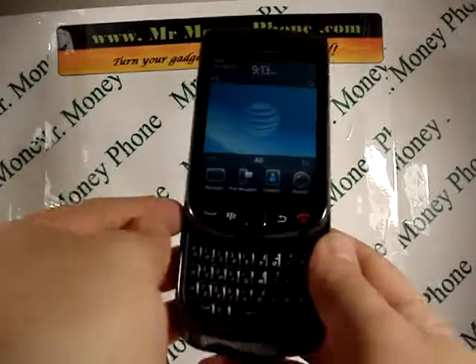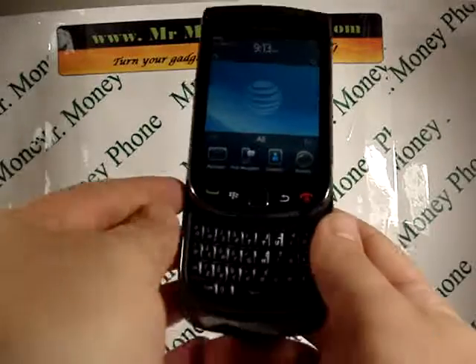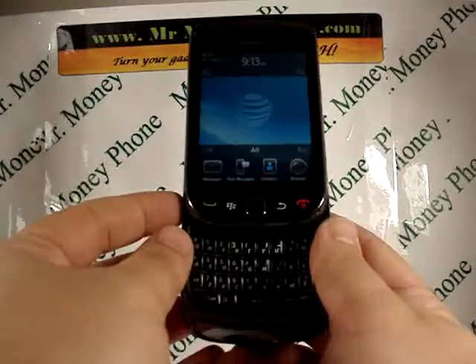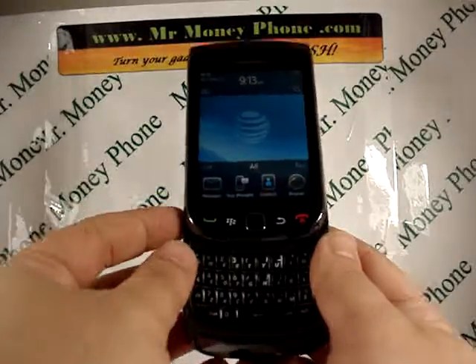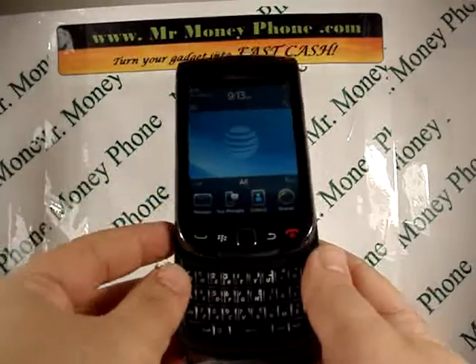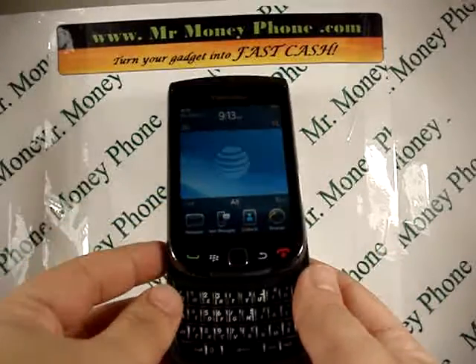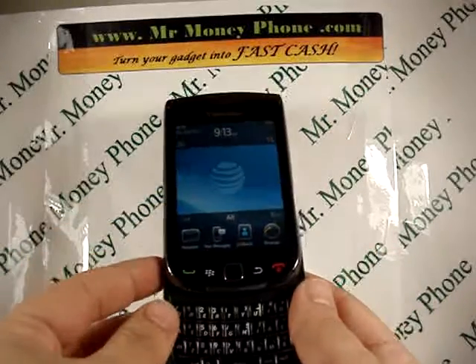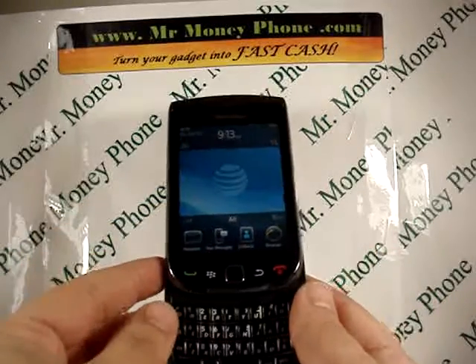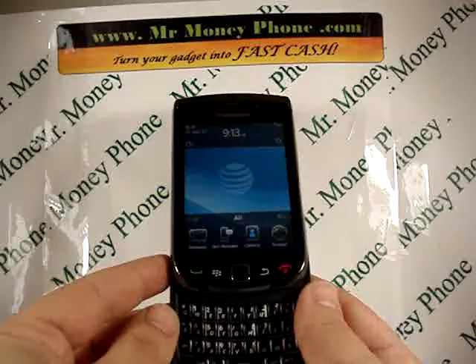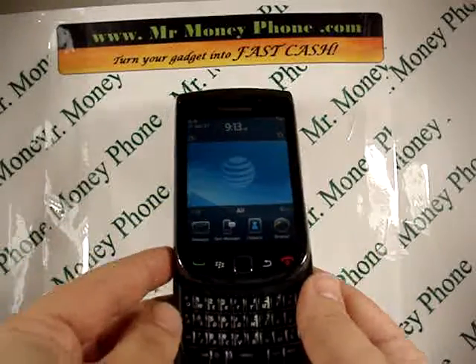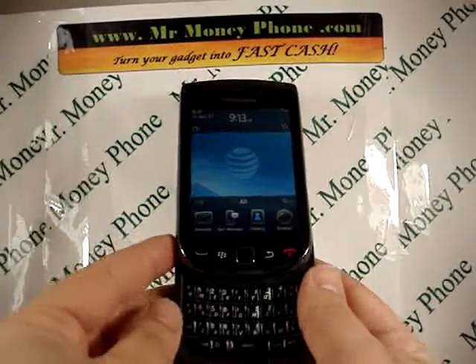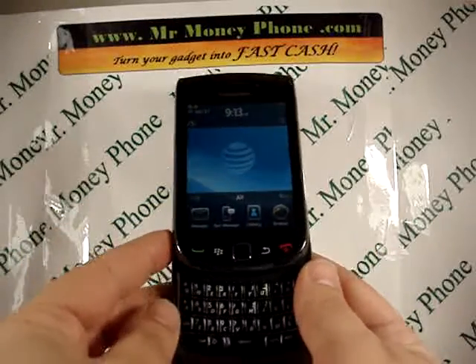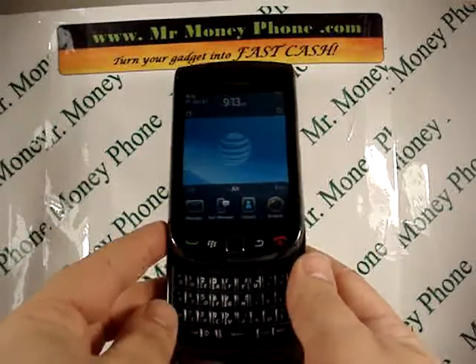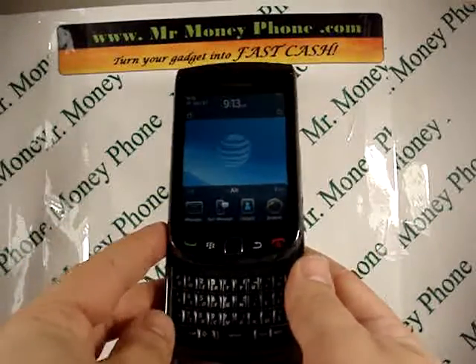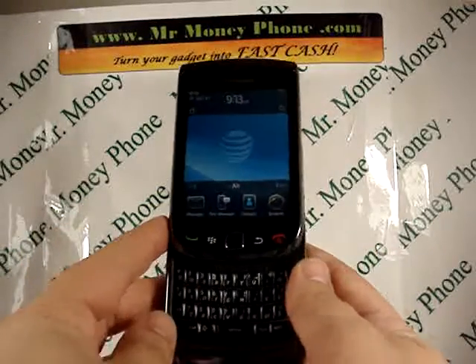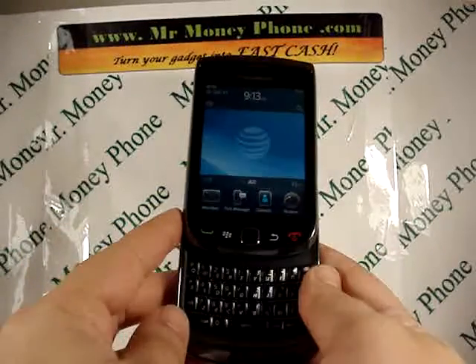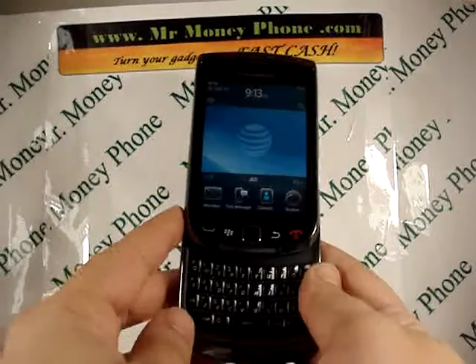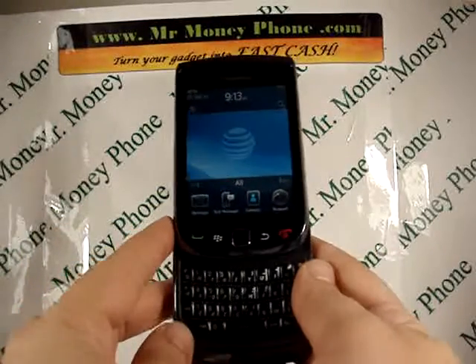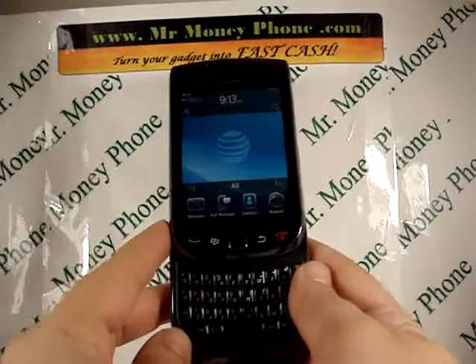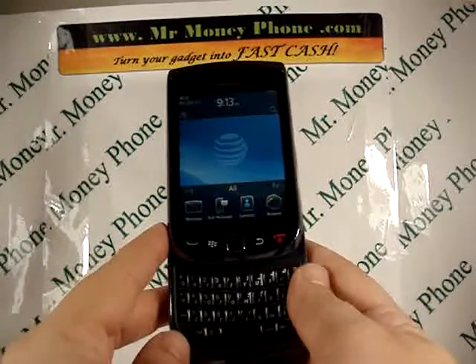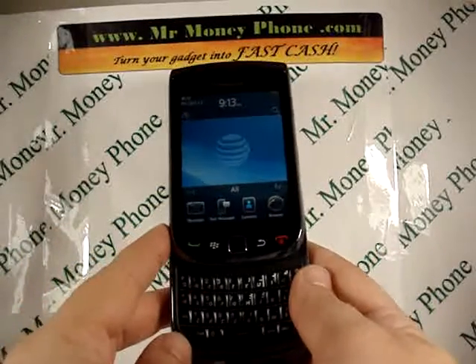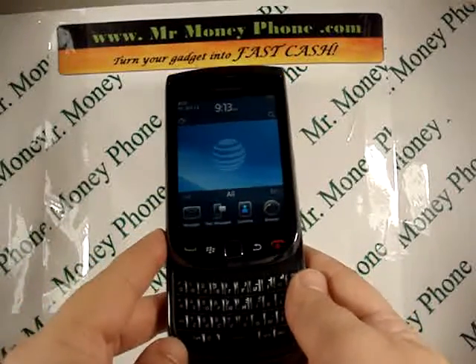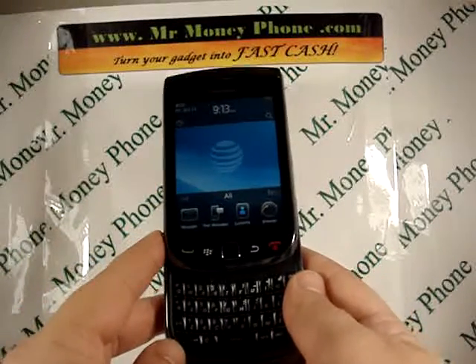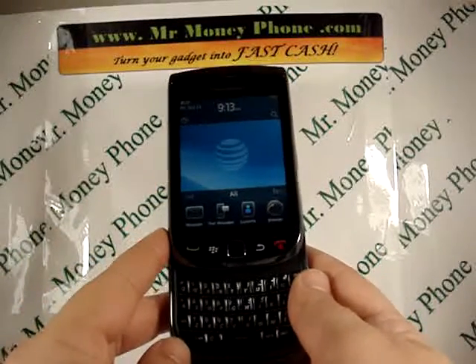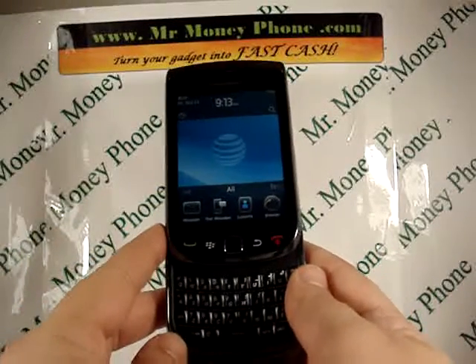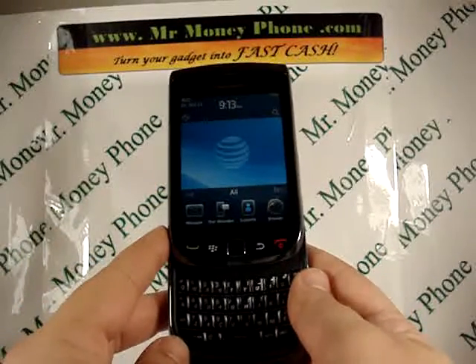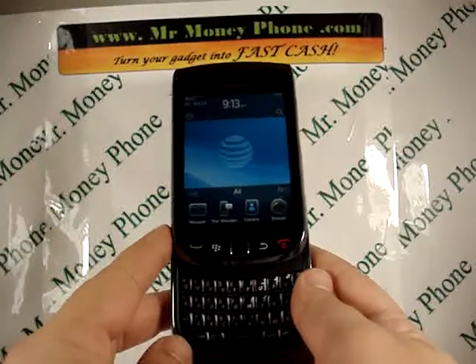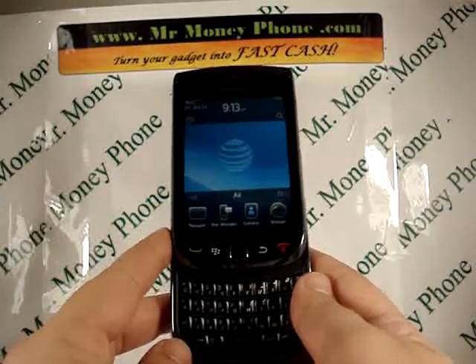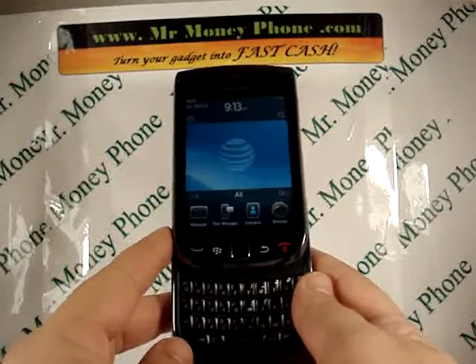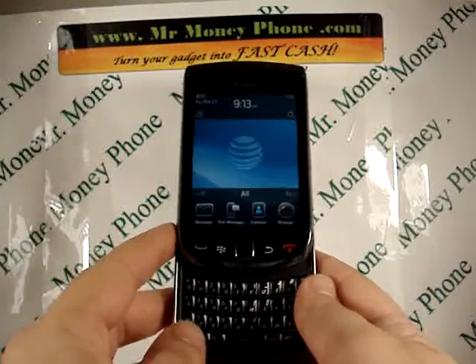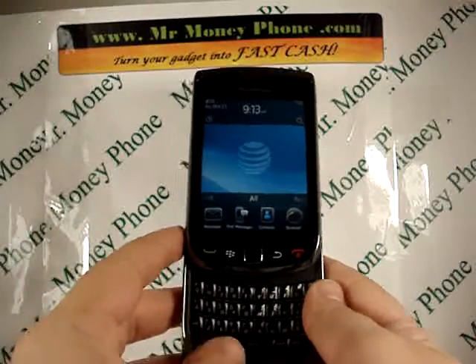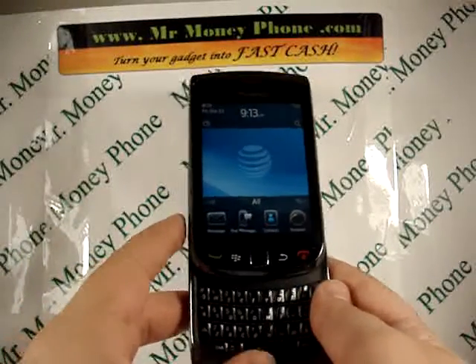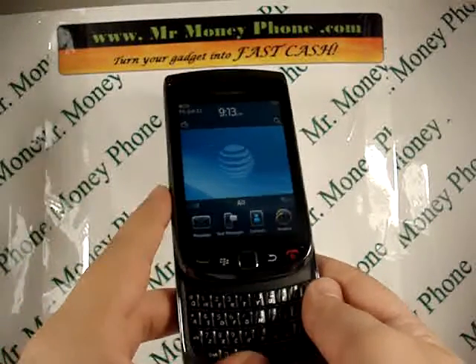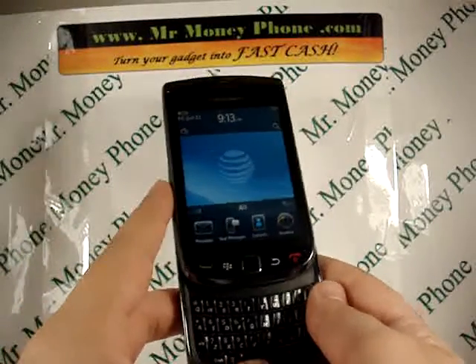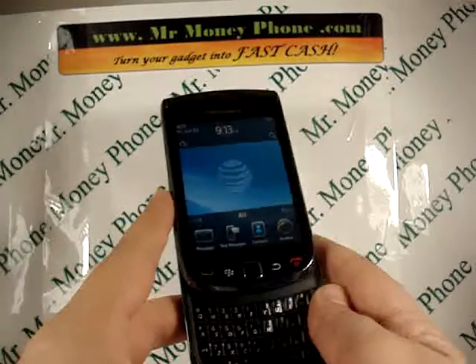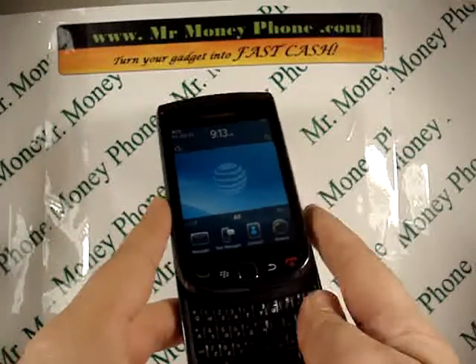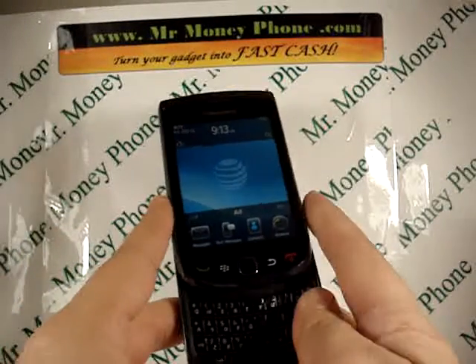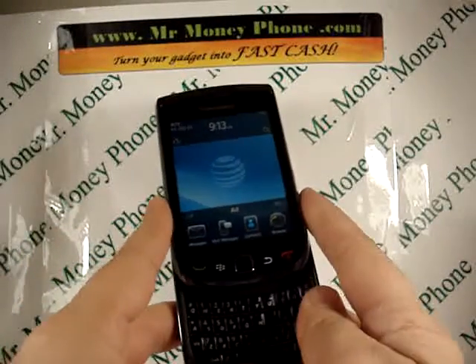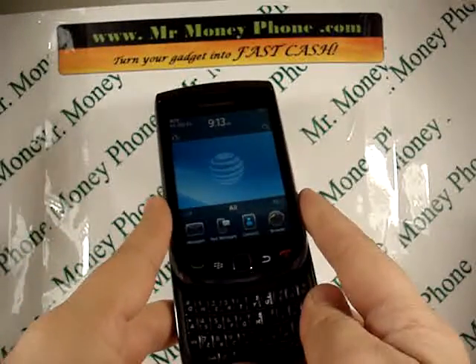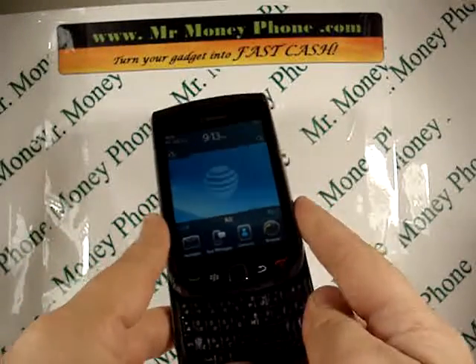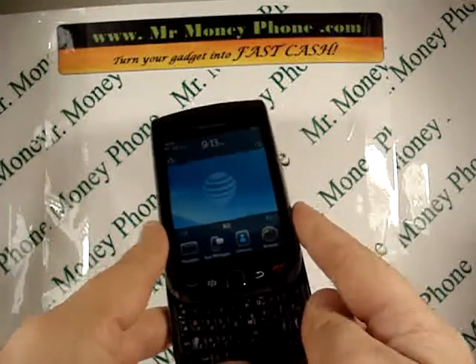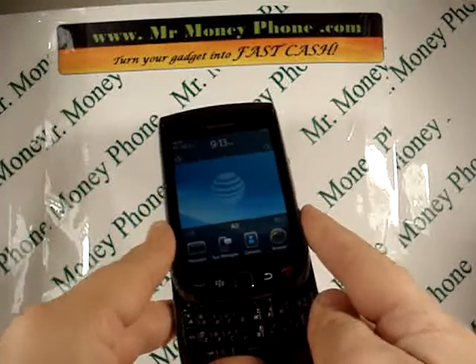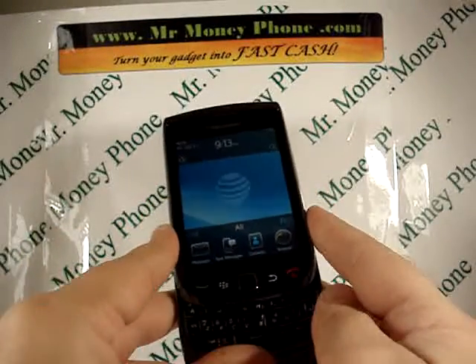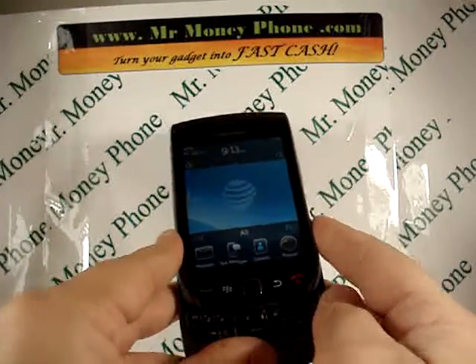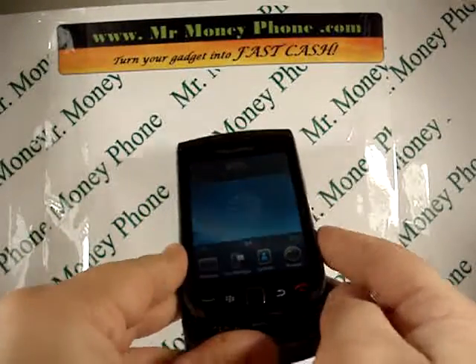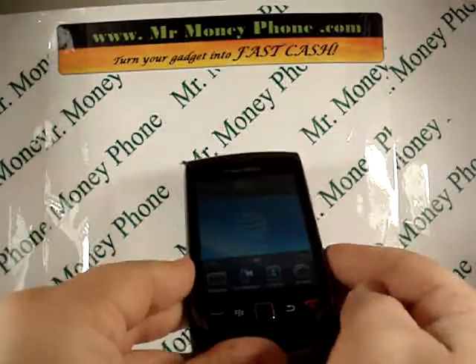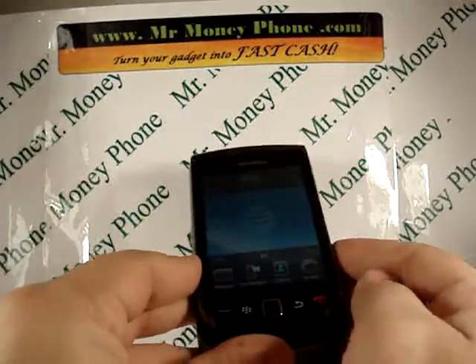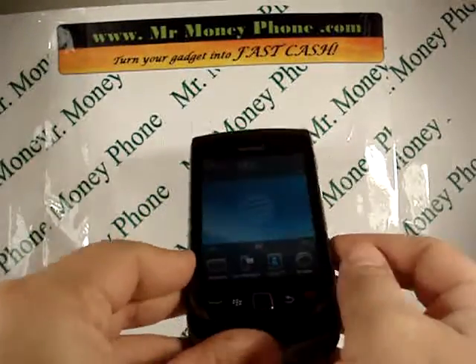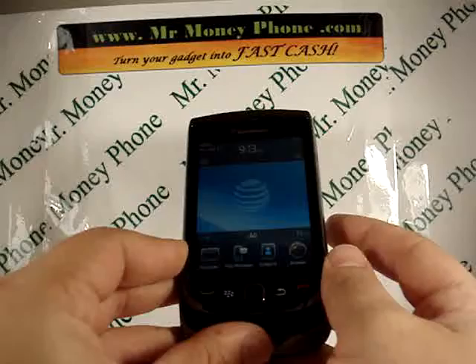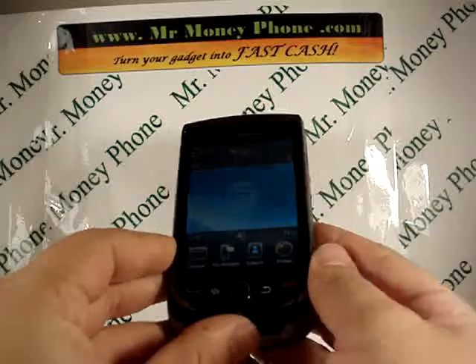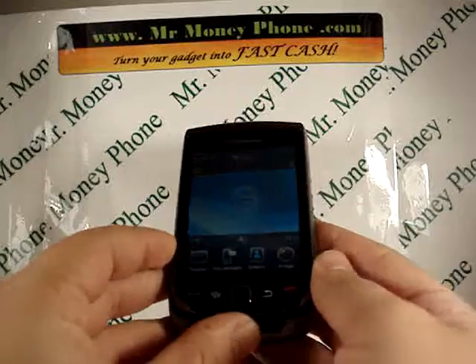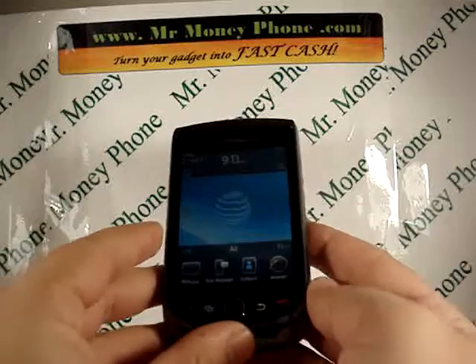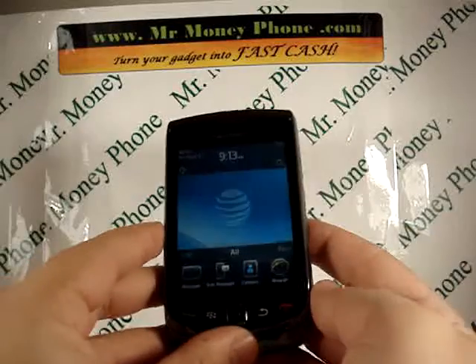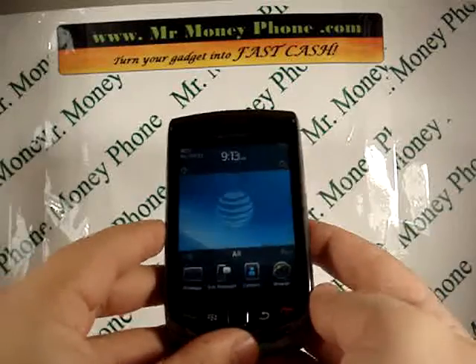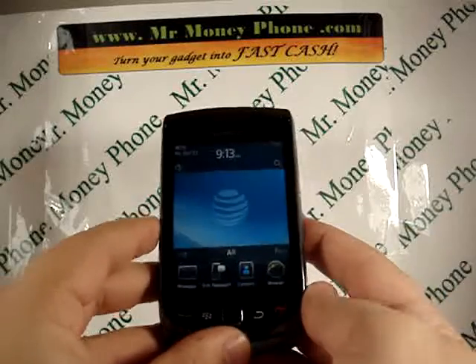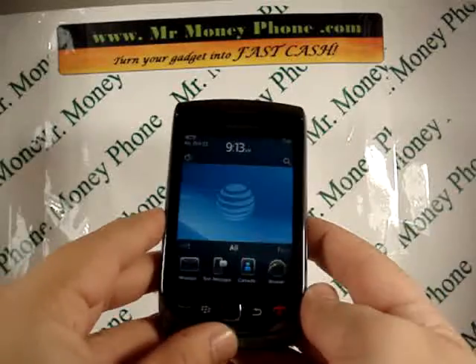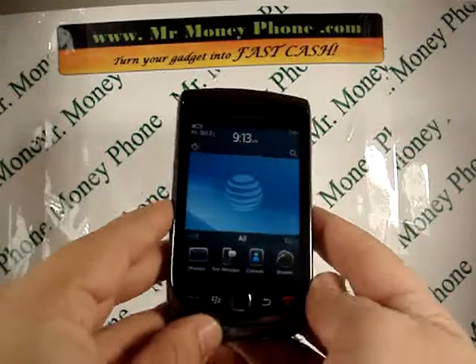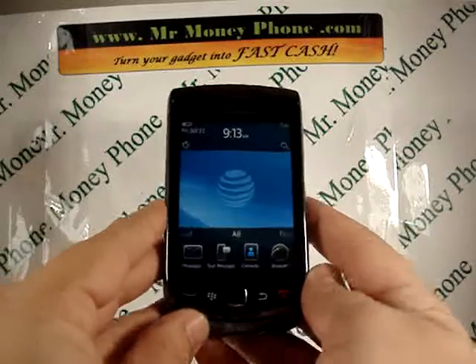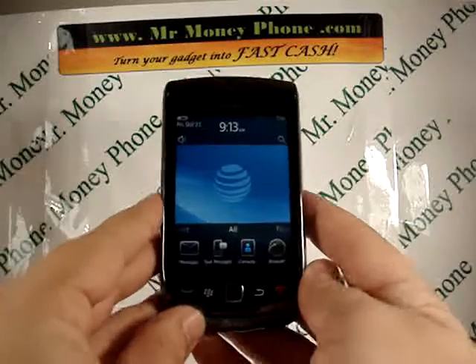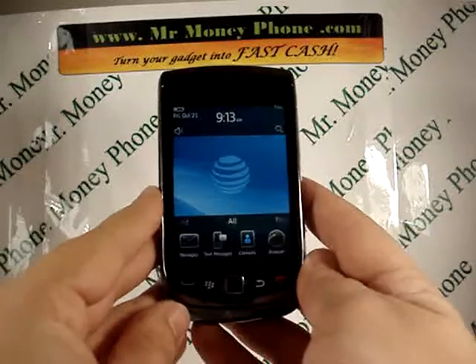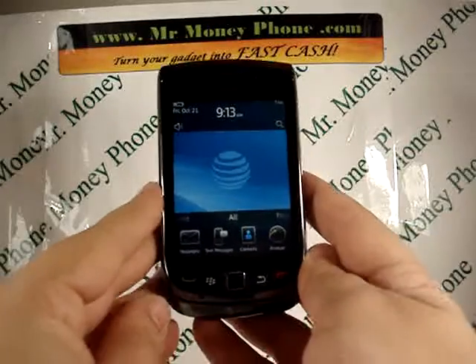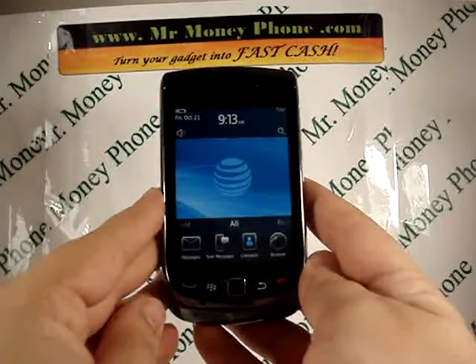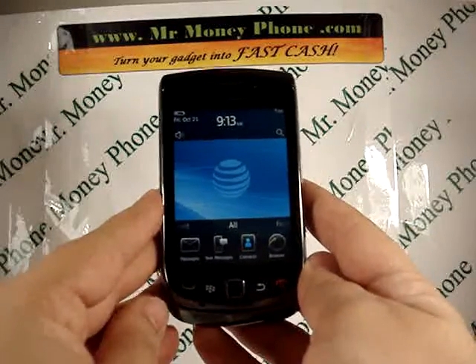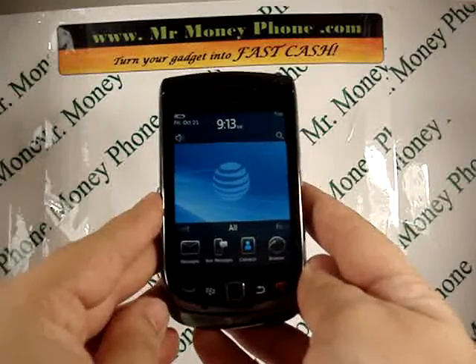Welcome back to Mr. Money Phone. Today we are going to show you how to do a hard reset on the BlackBerry Torch, model number 9800.